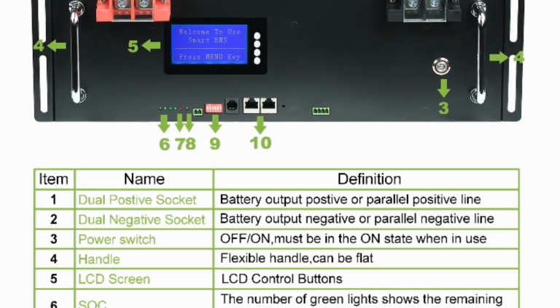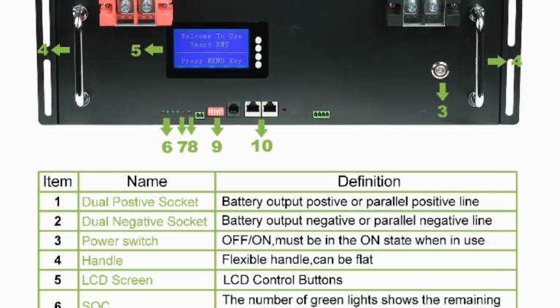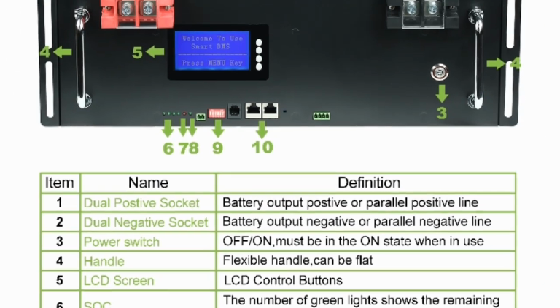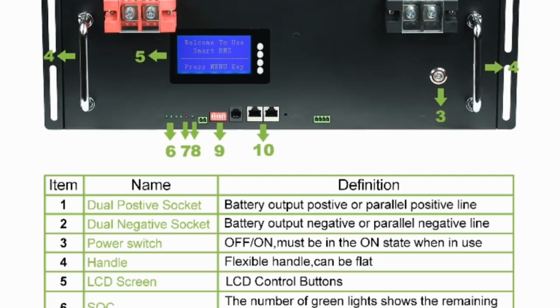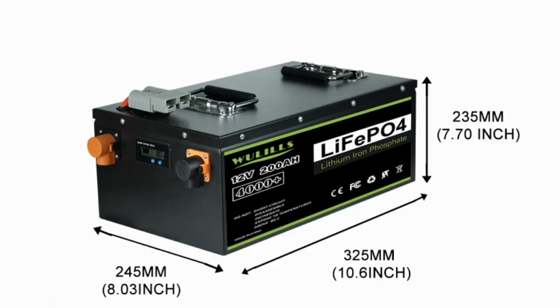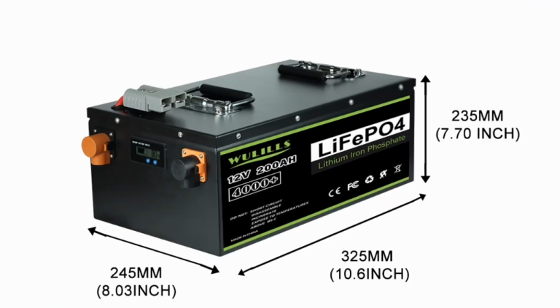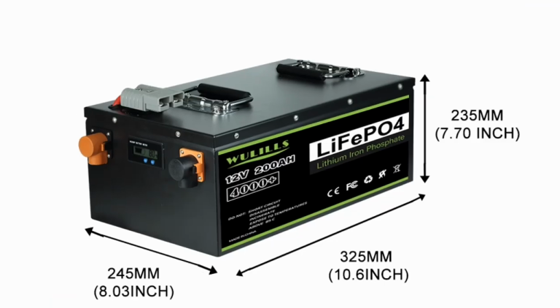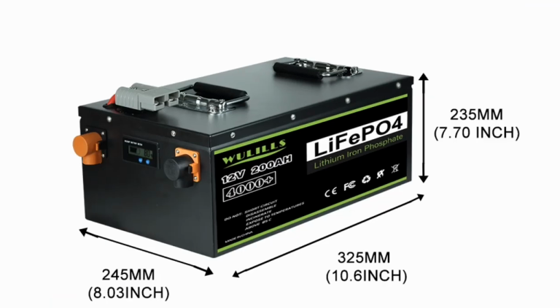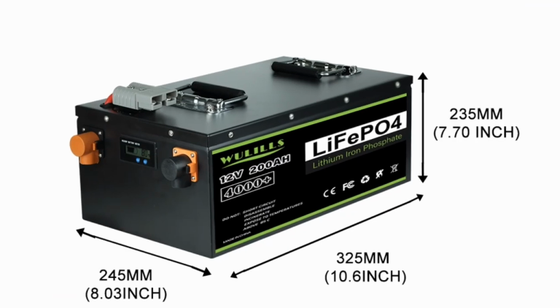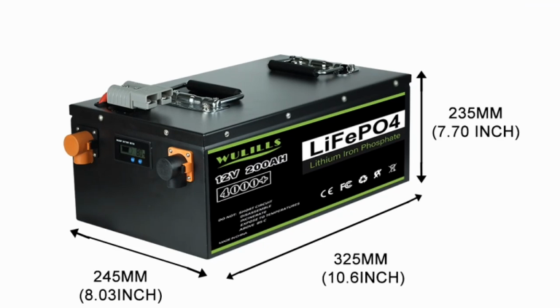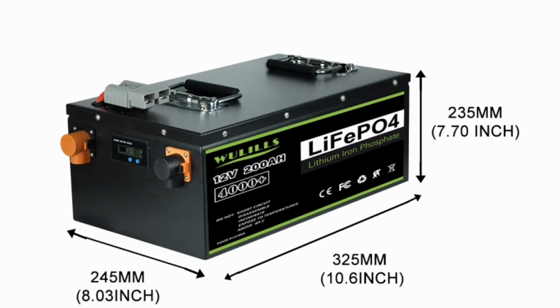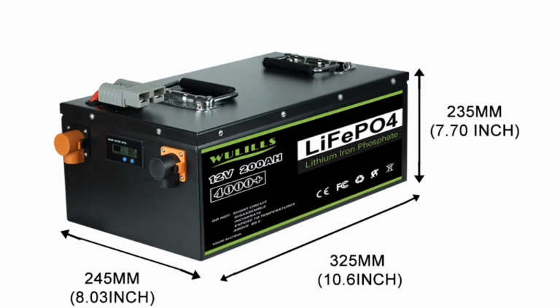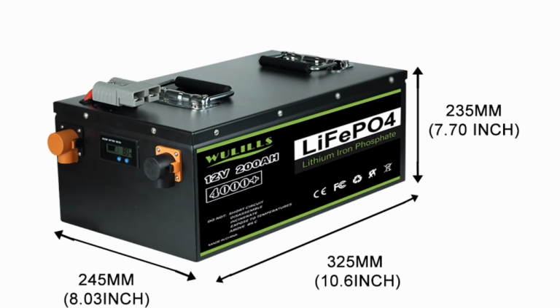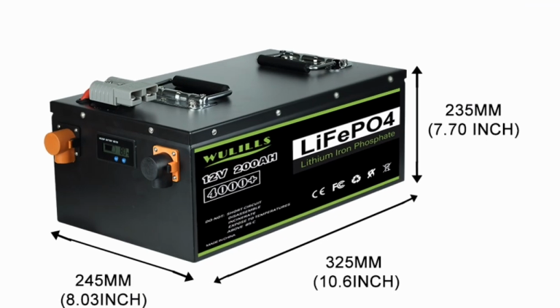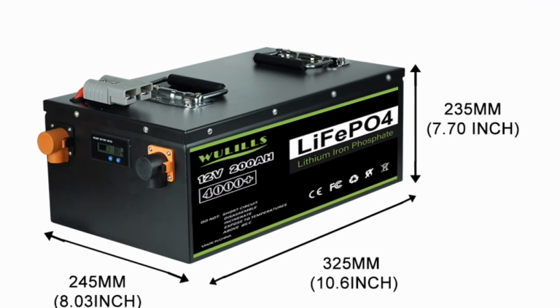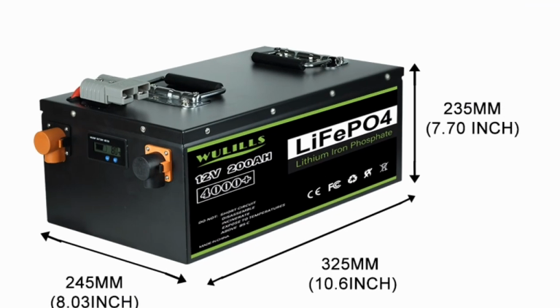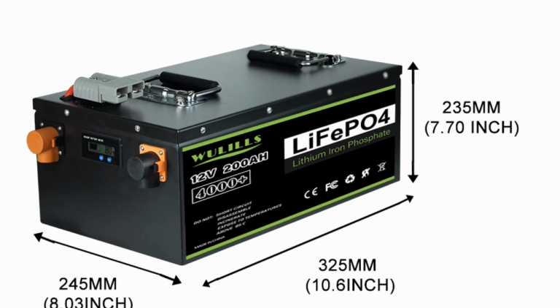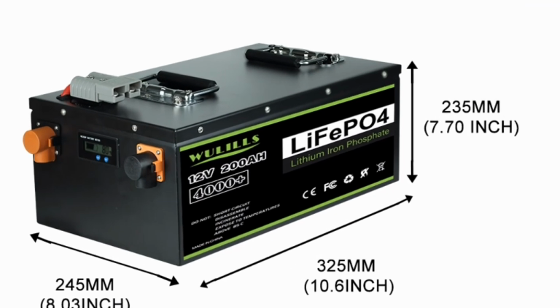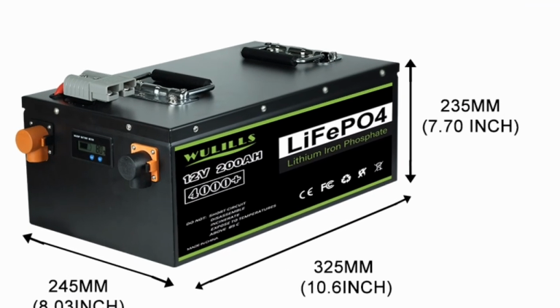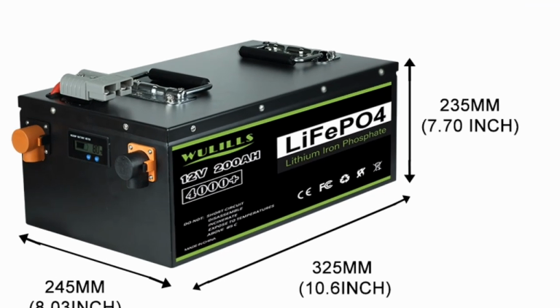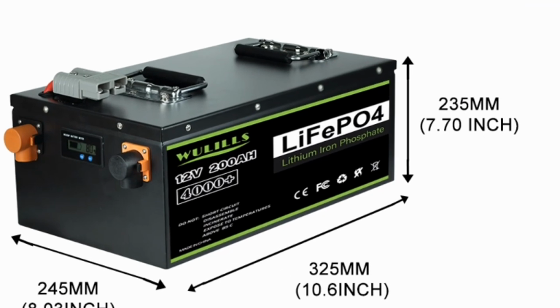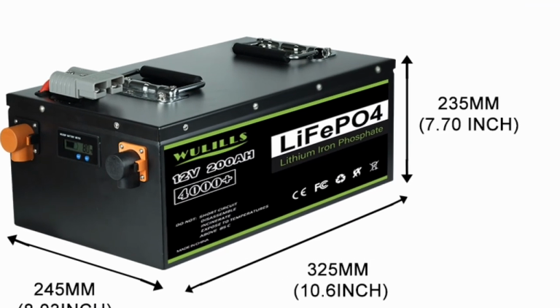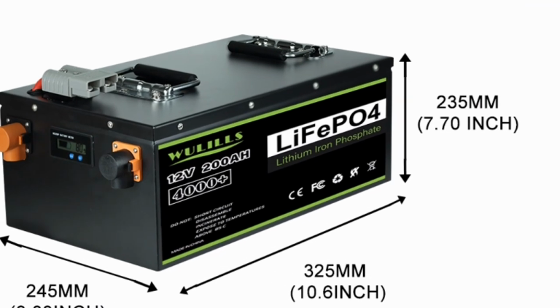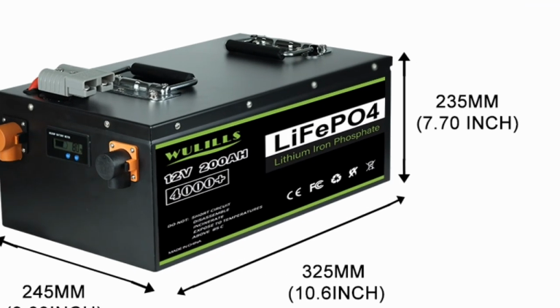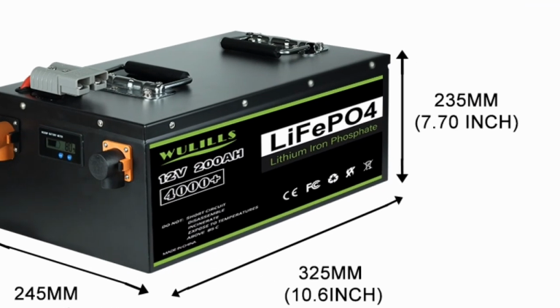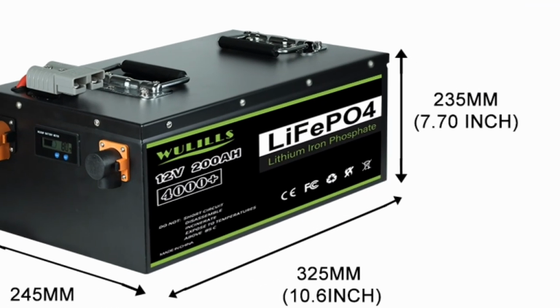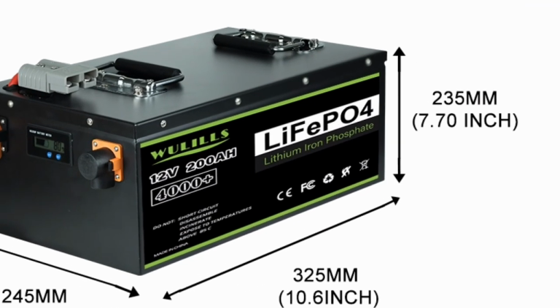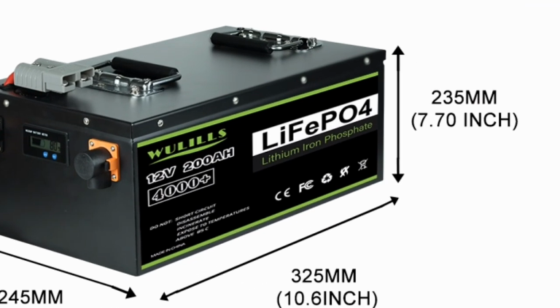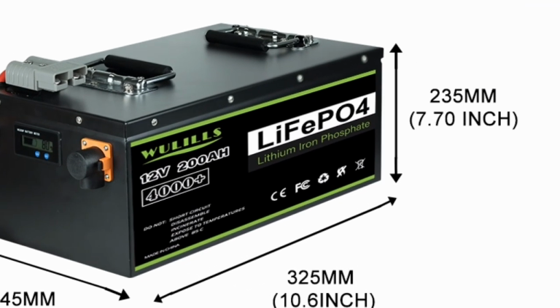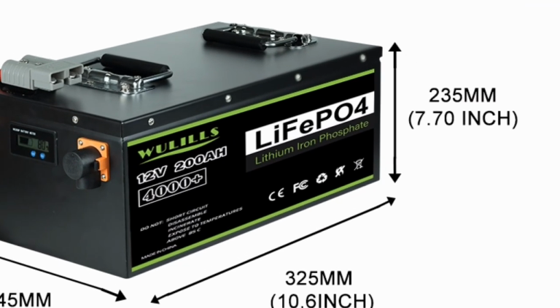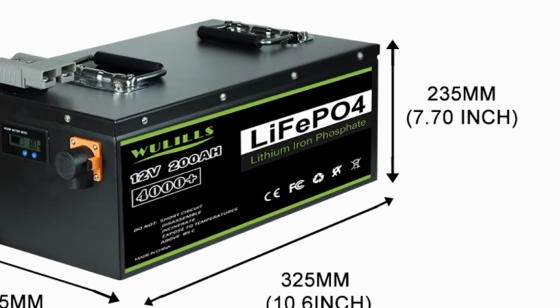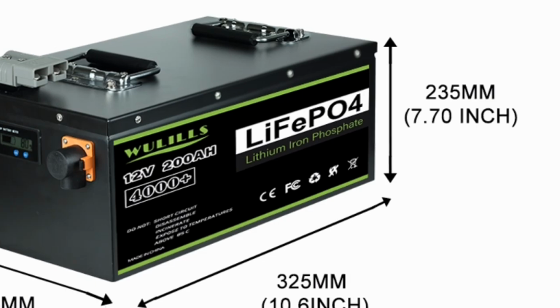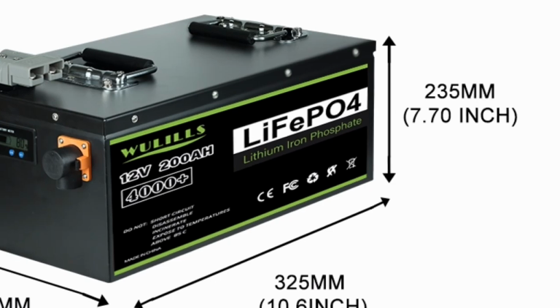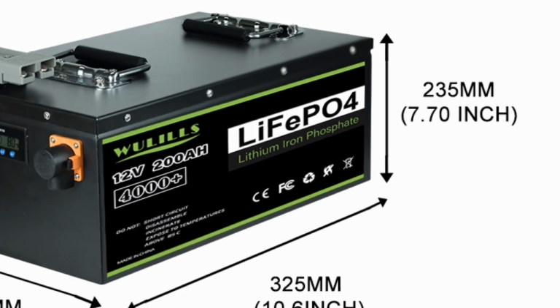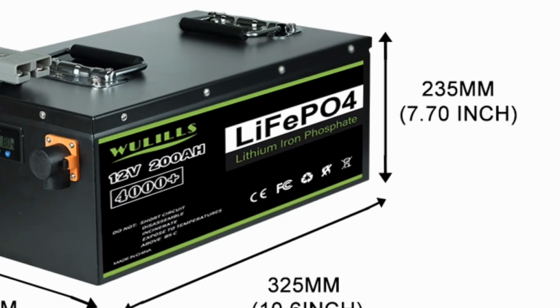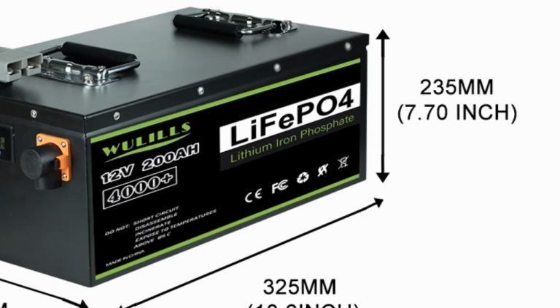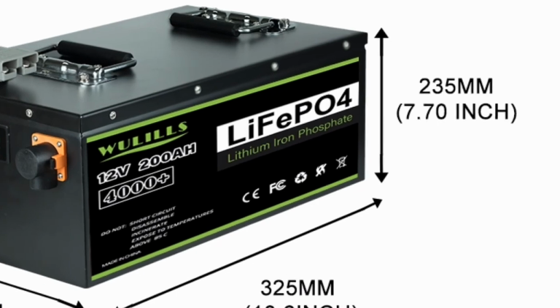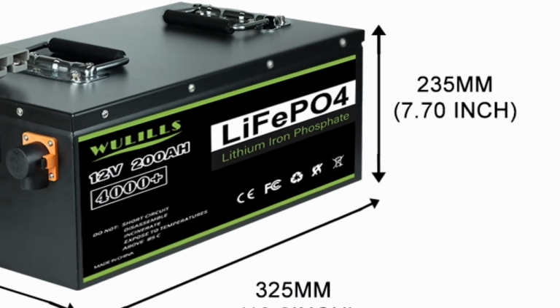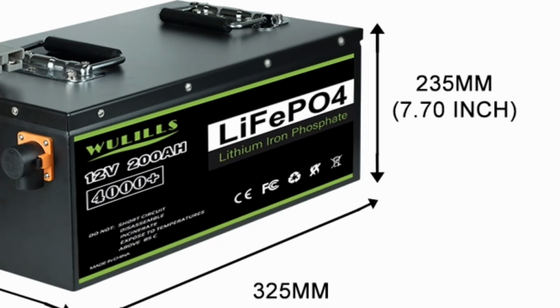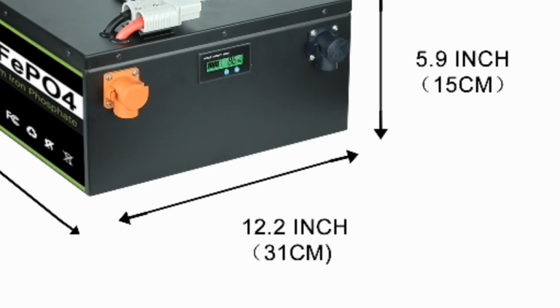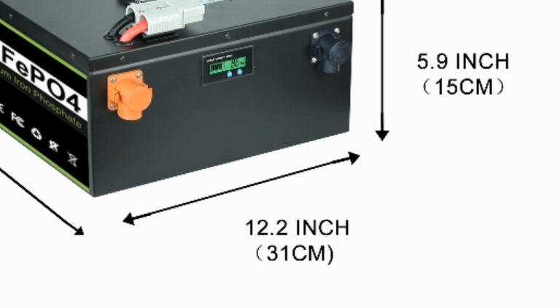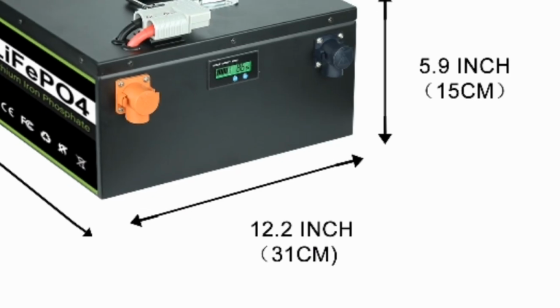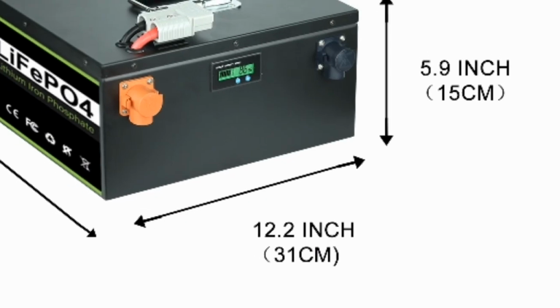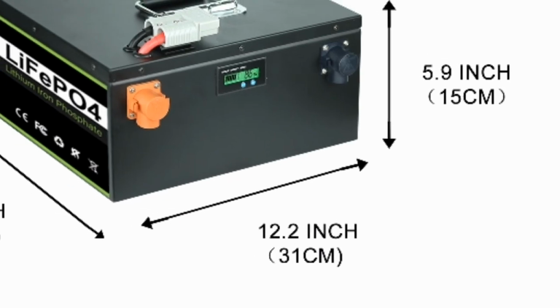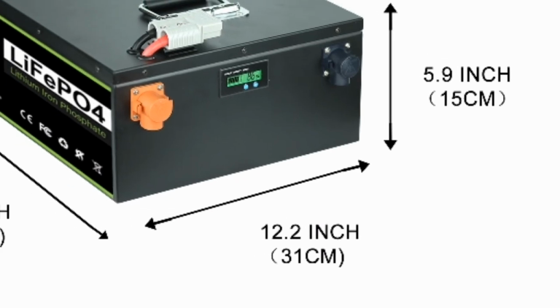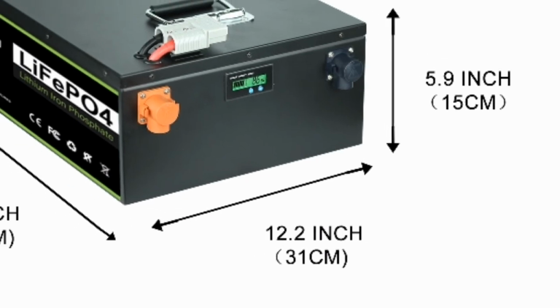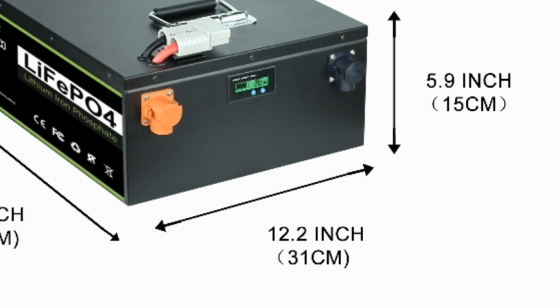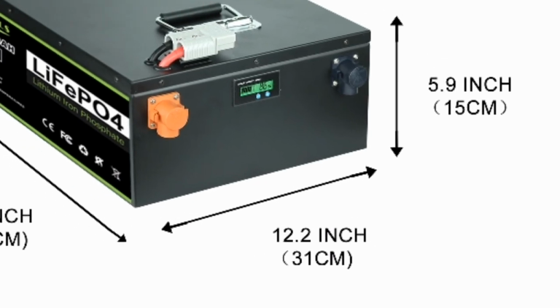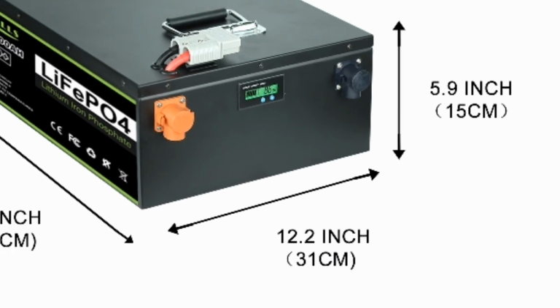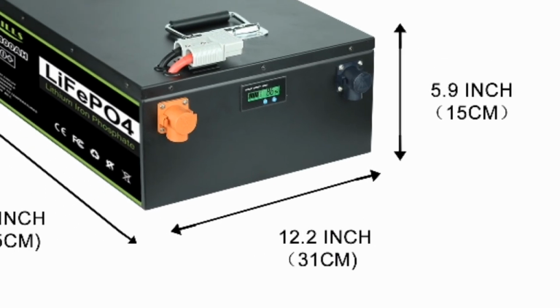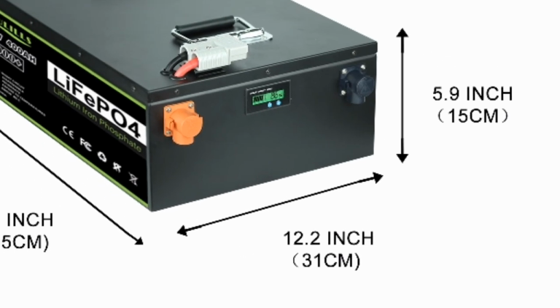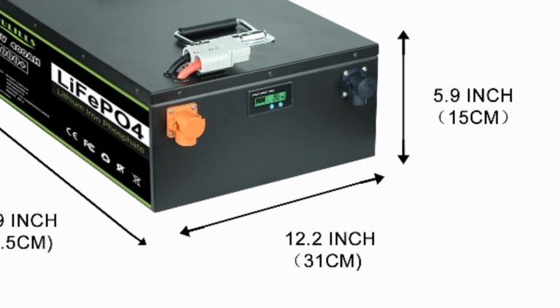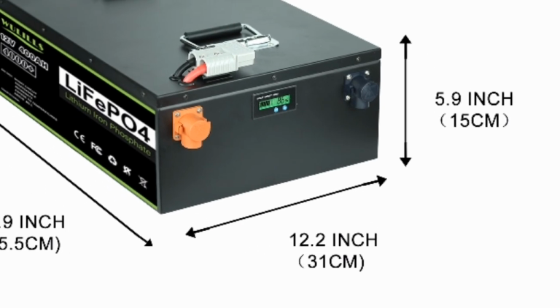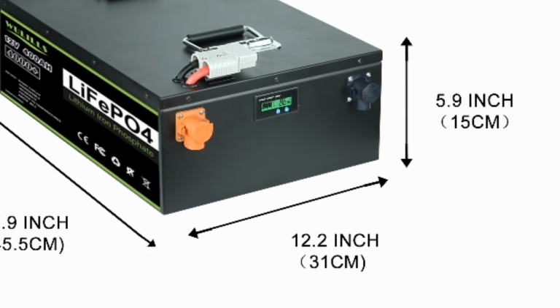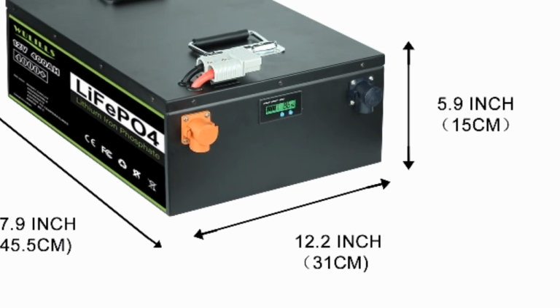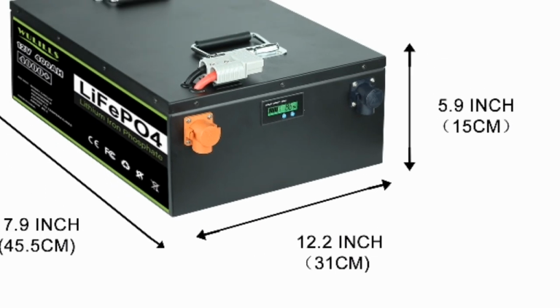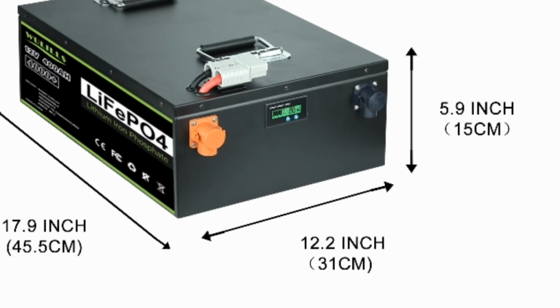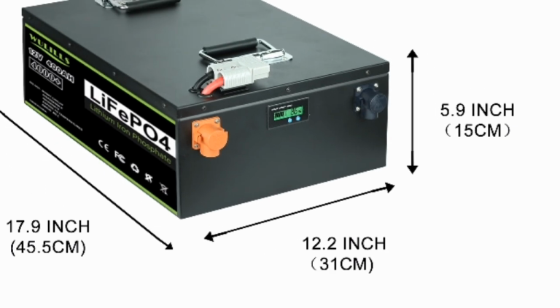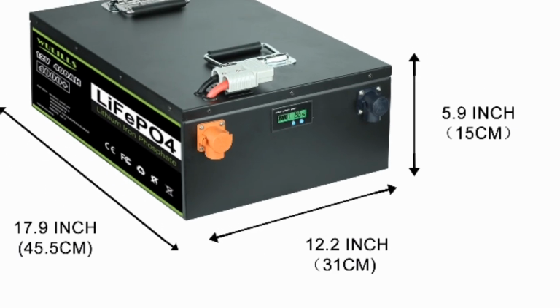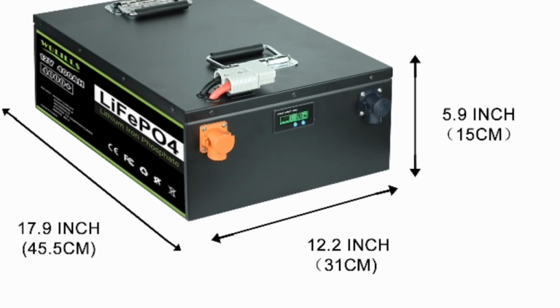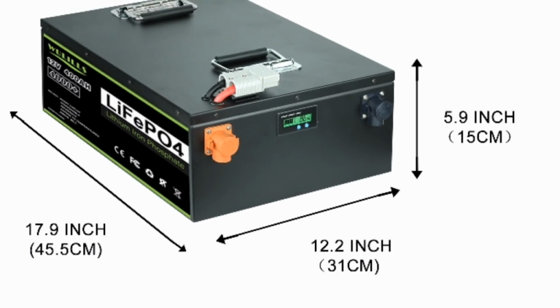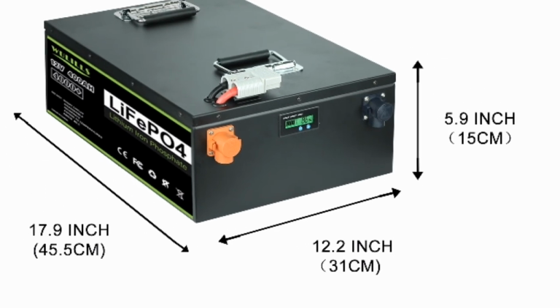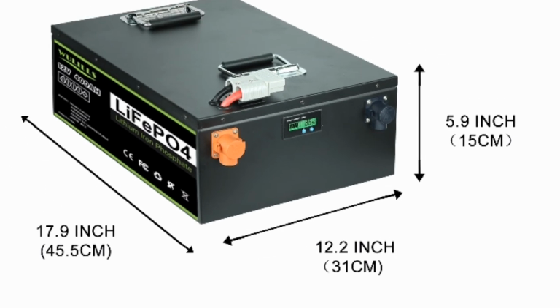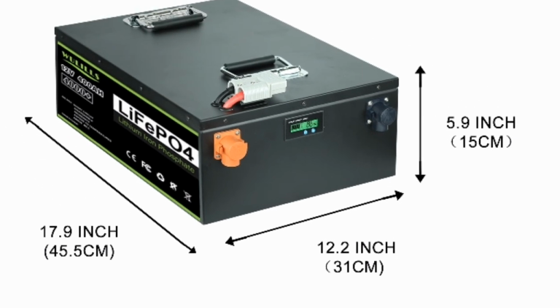This means that the battery can be recharged and discharged 6,000 times before it loses 20% of its capacity.